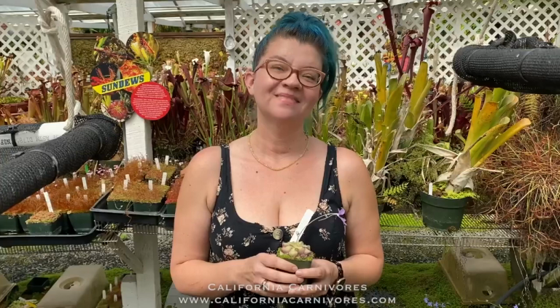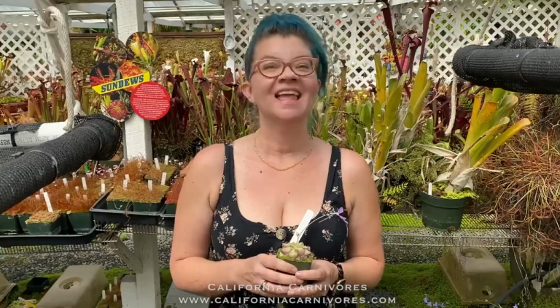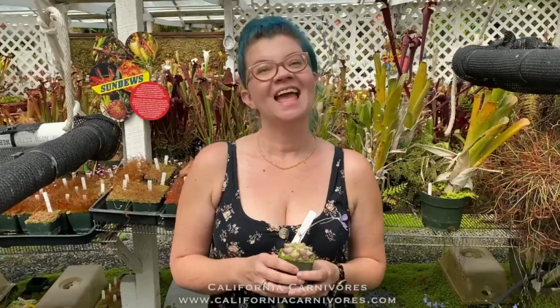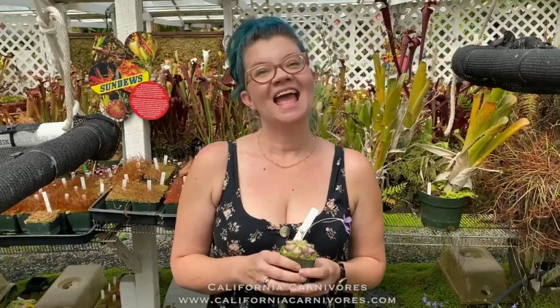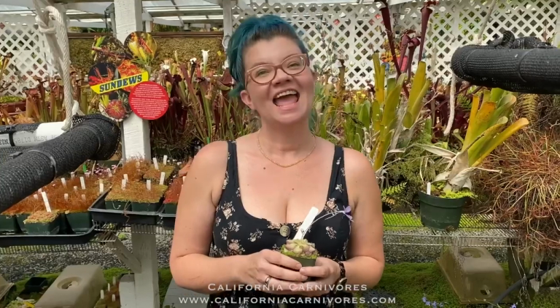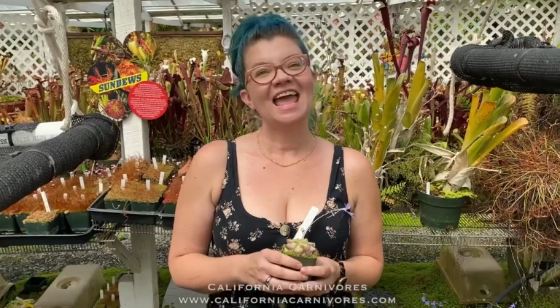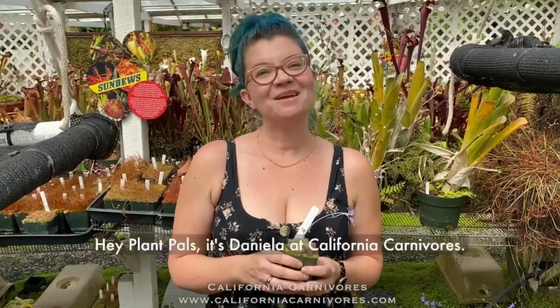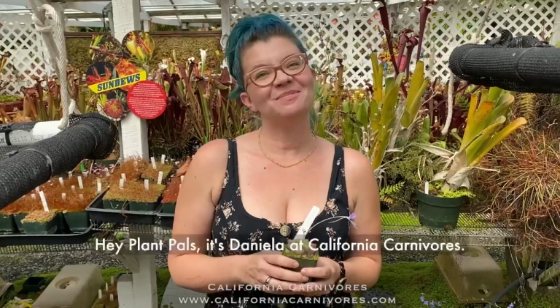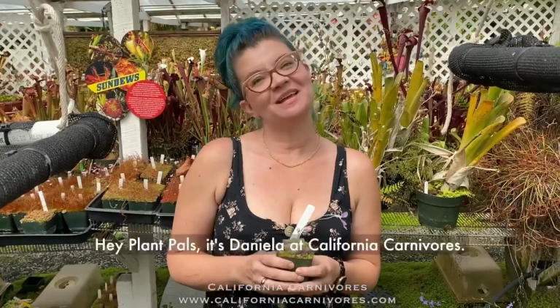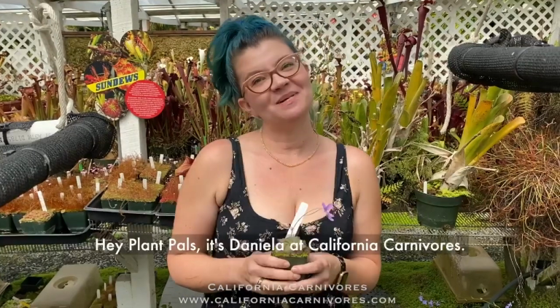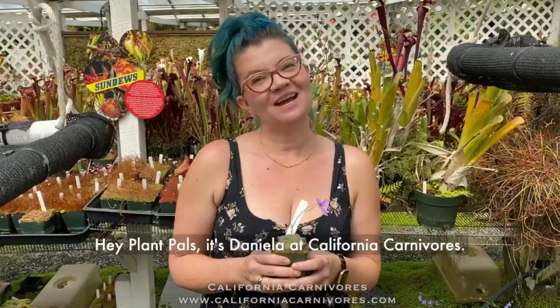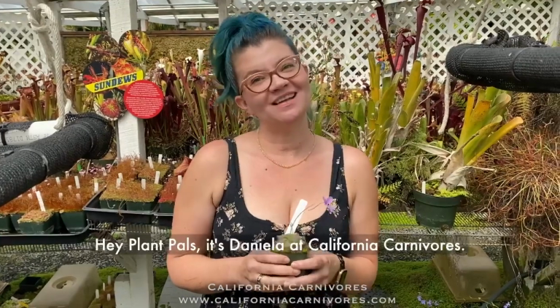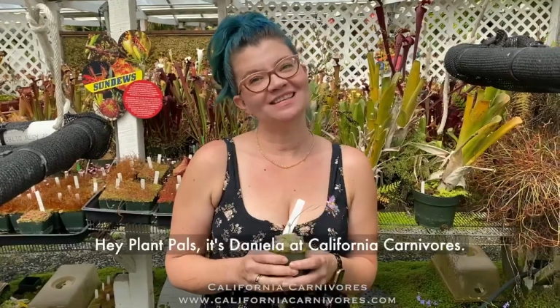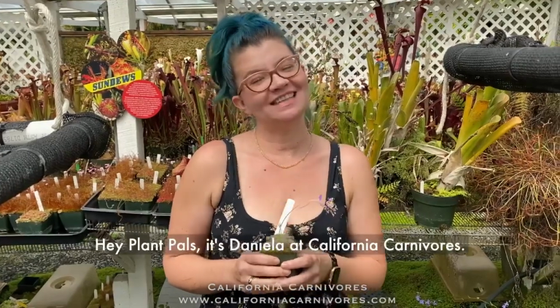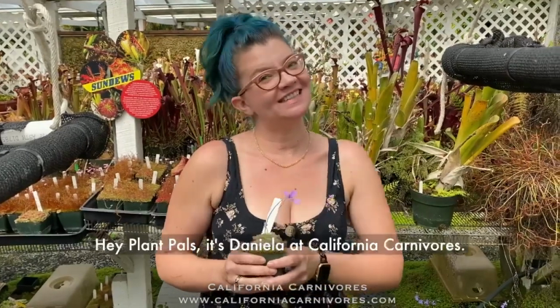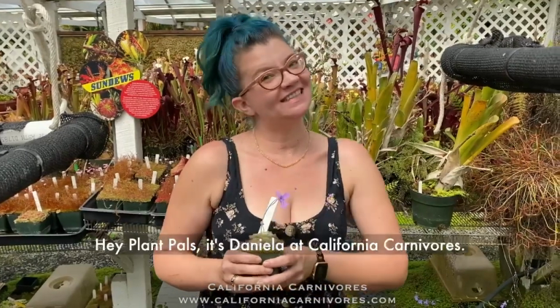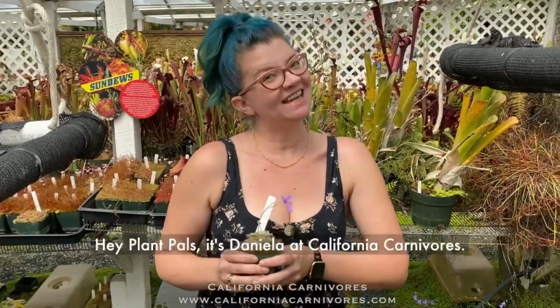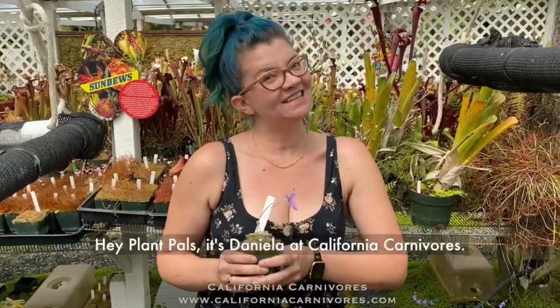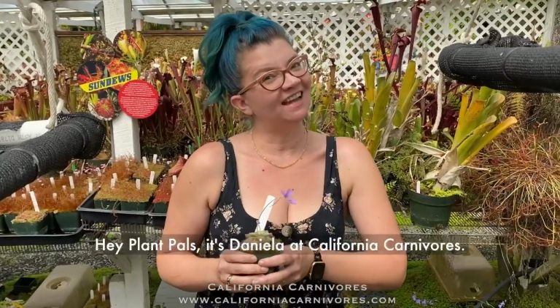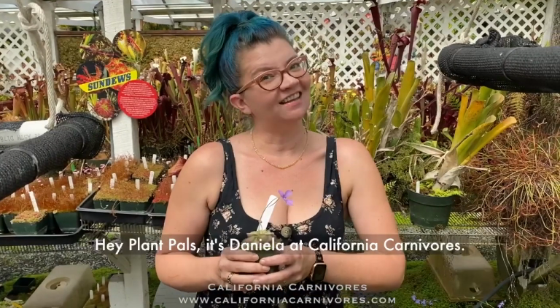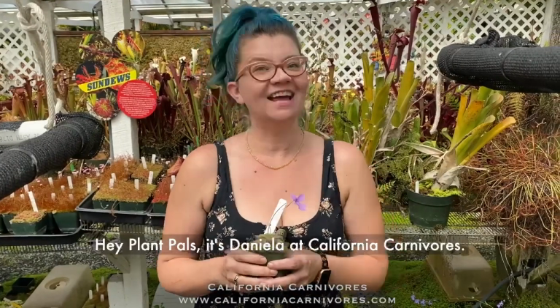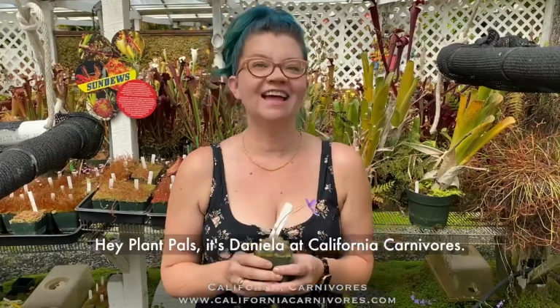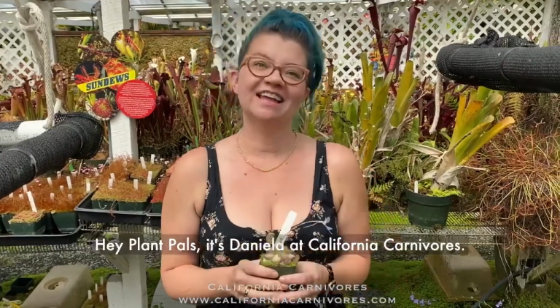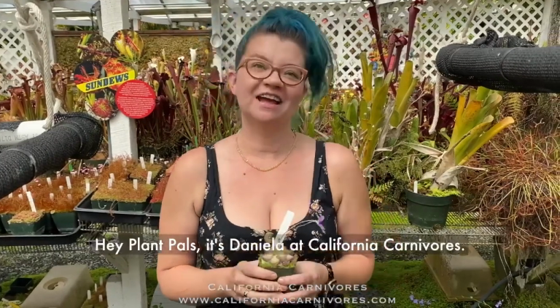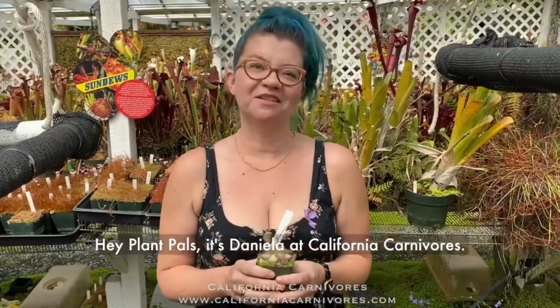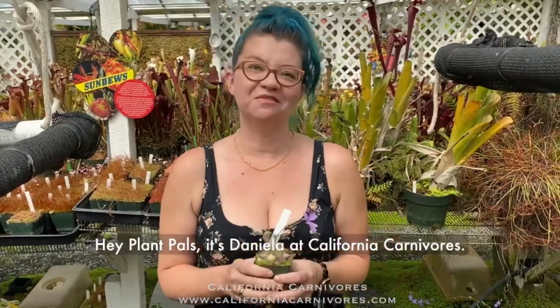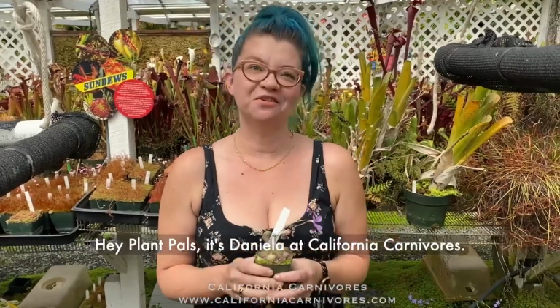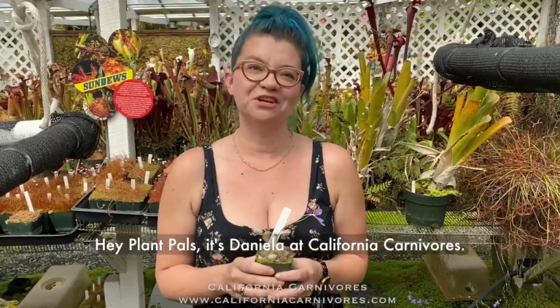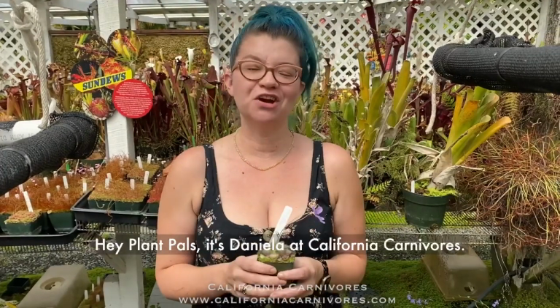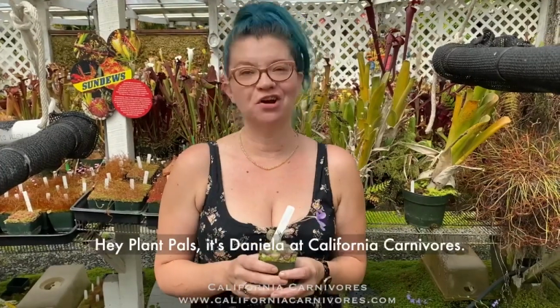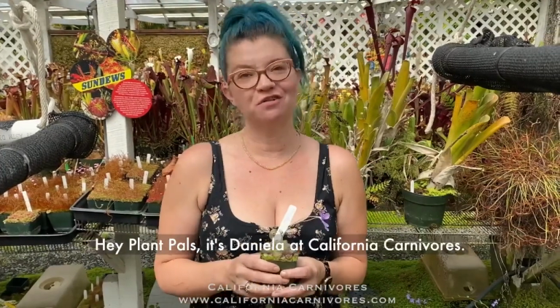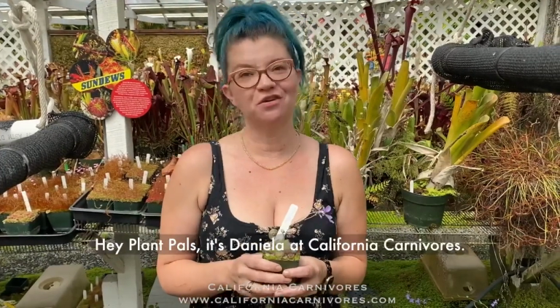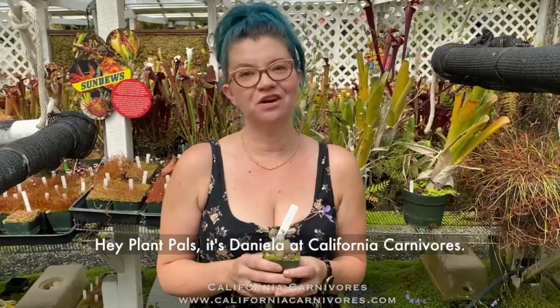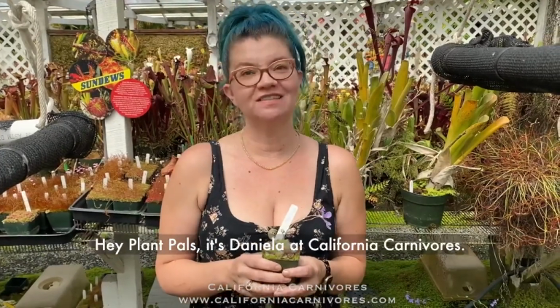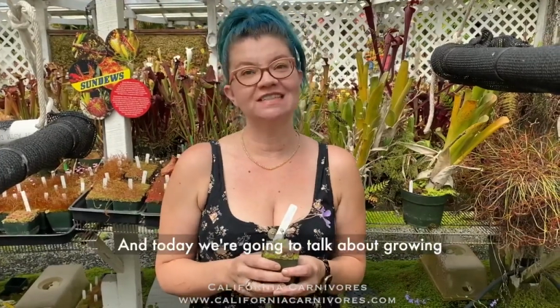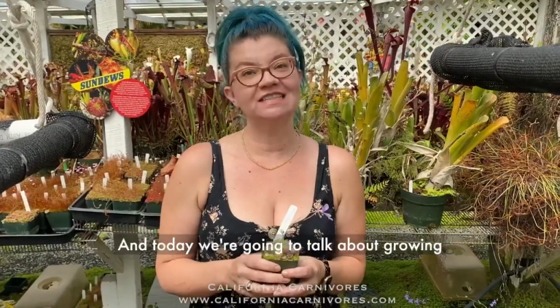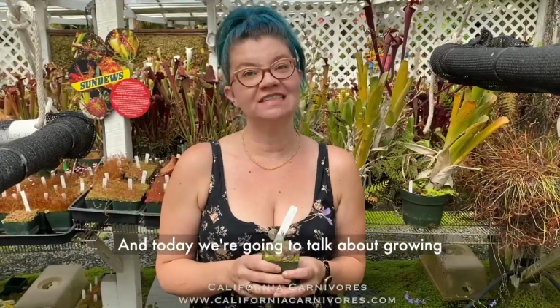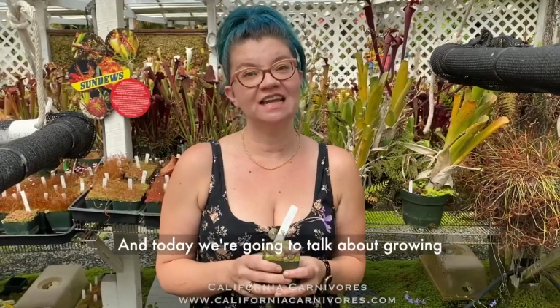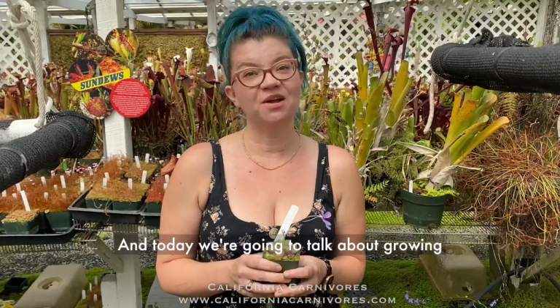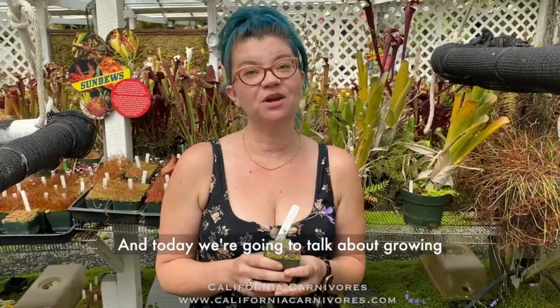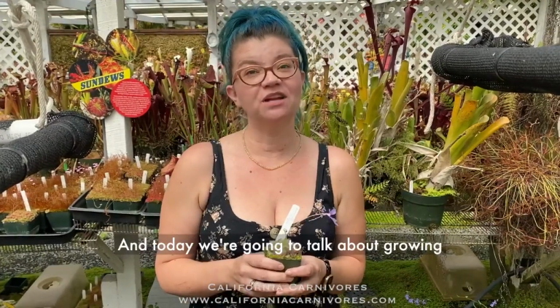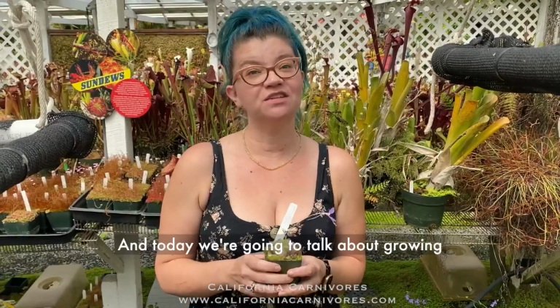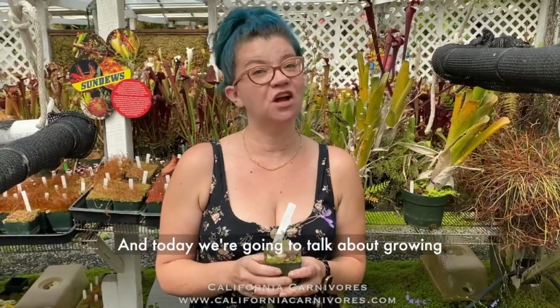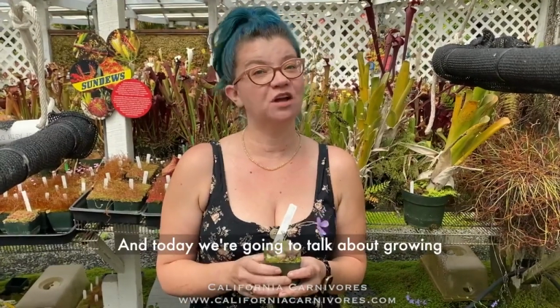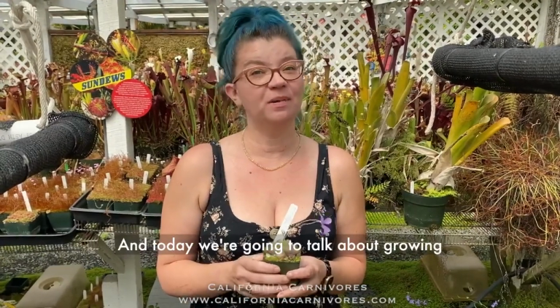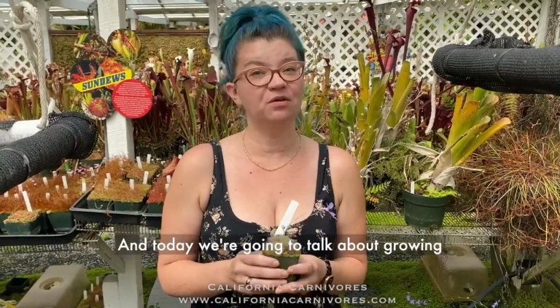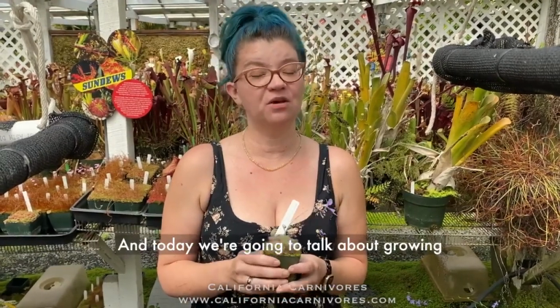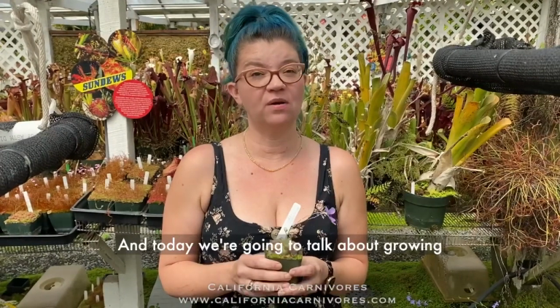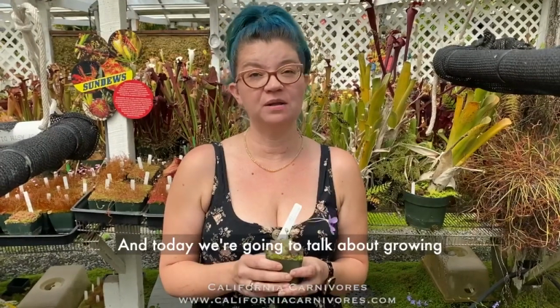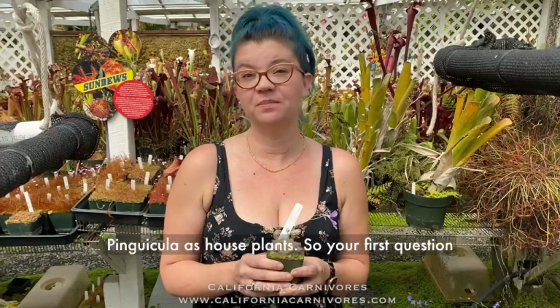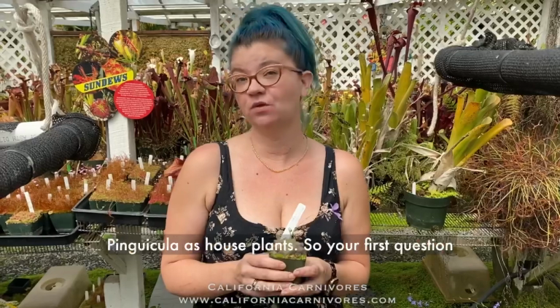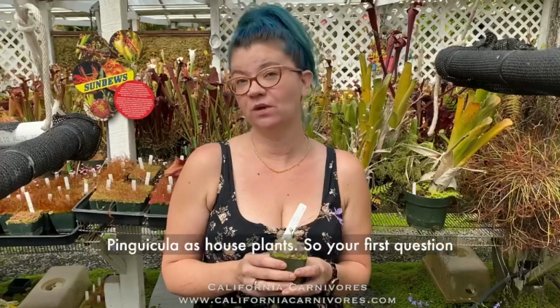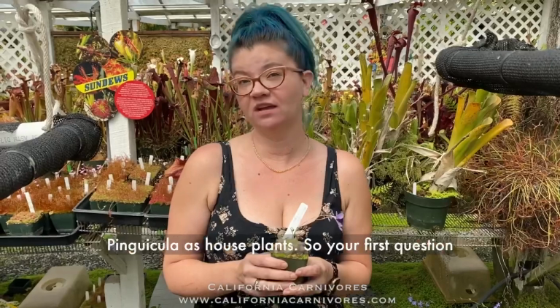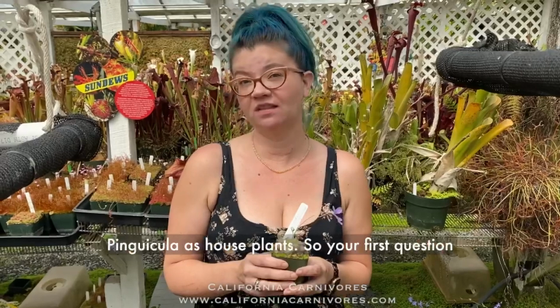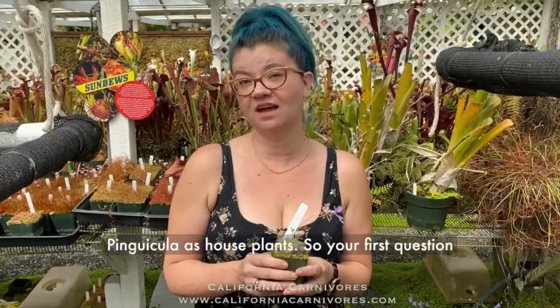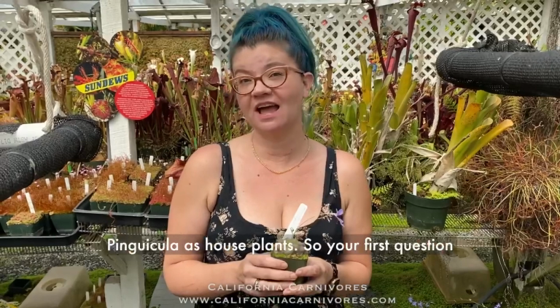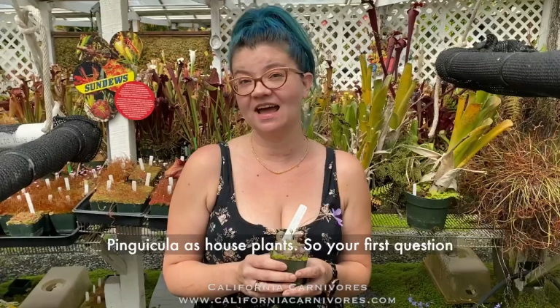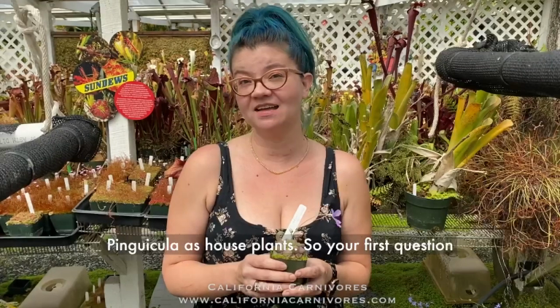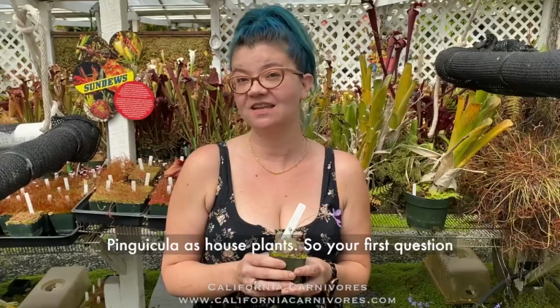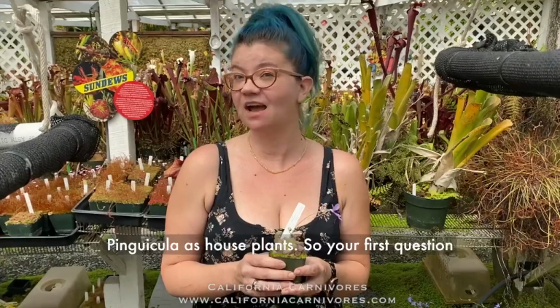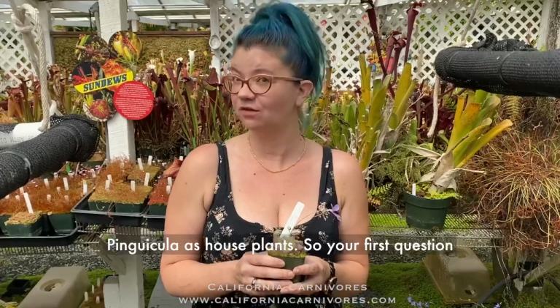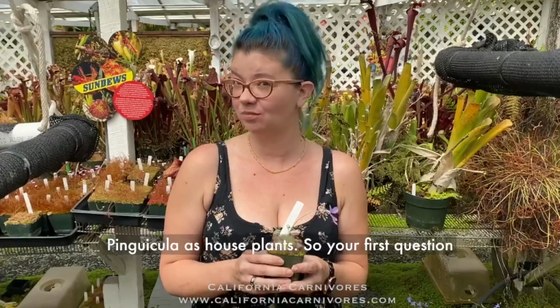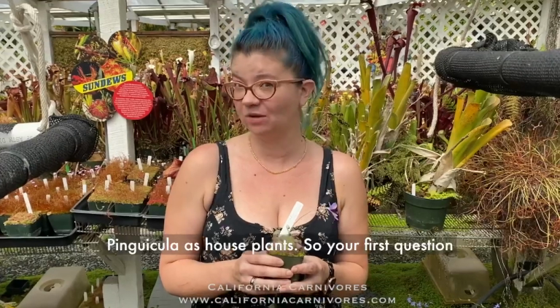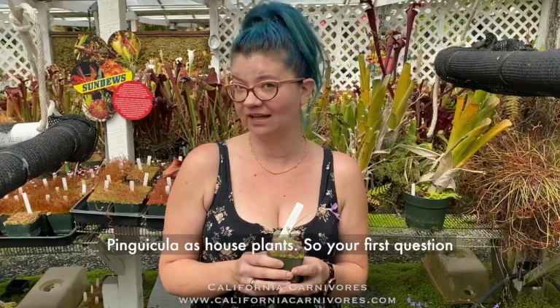Hey plant pals, it's Daniela at California Carnivores and today we're going to talk about growing pinguicula as houseplants.